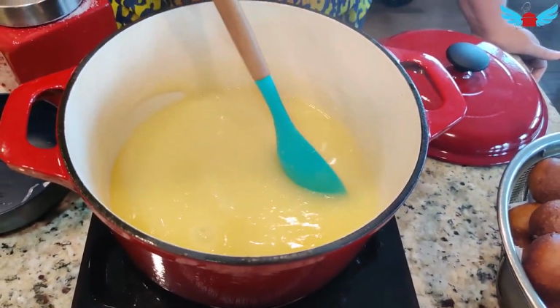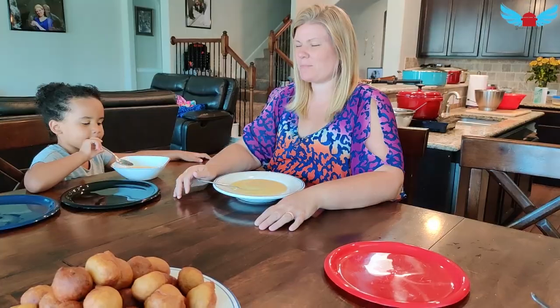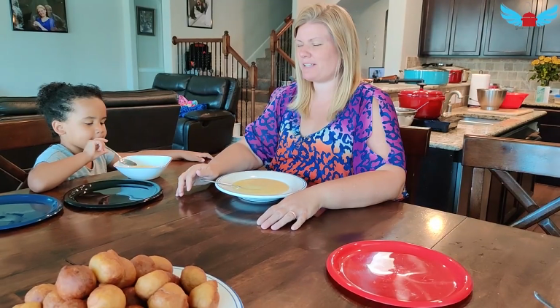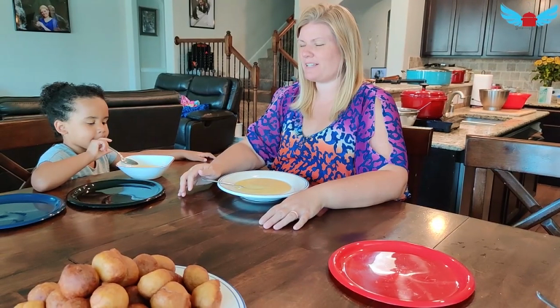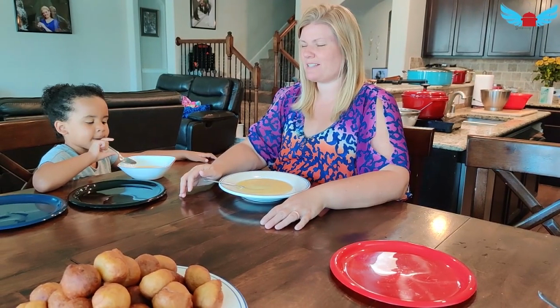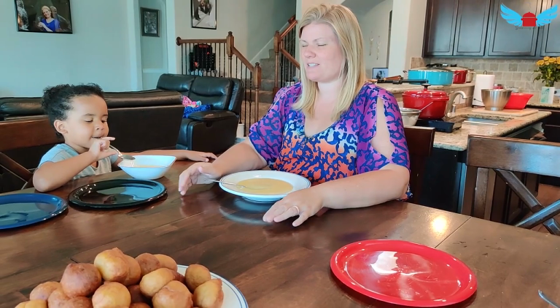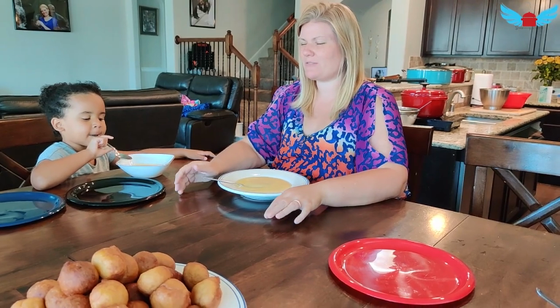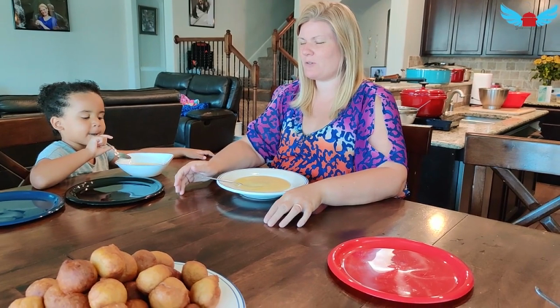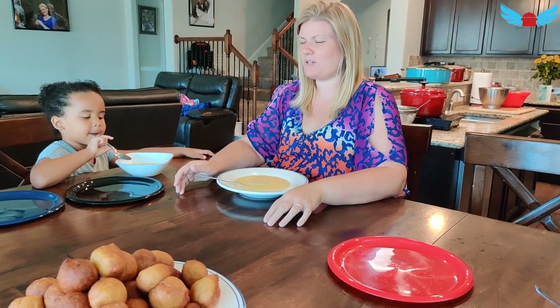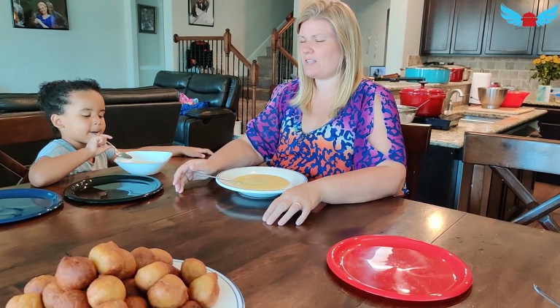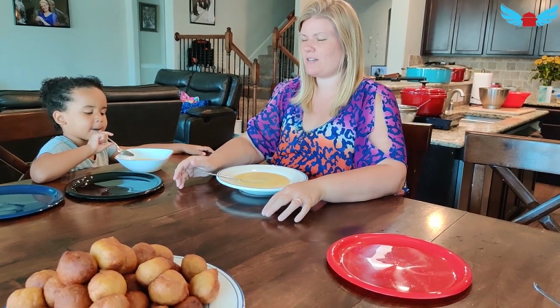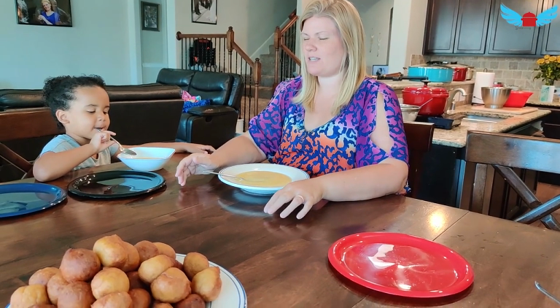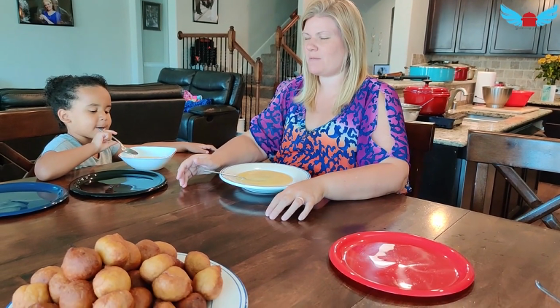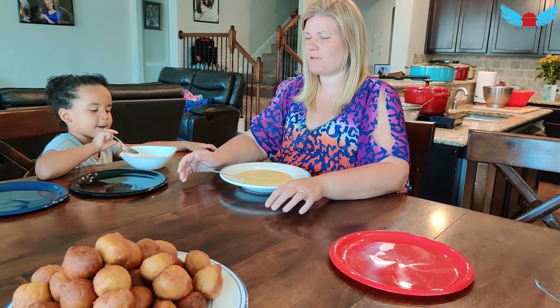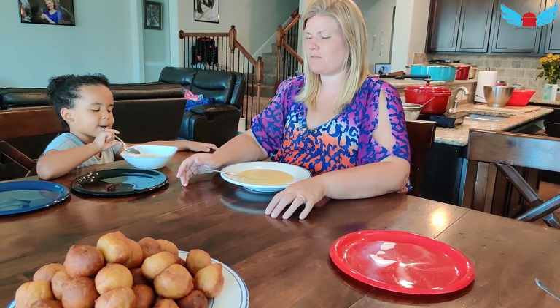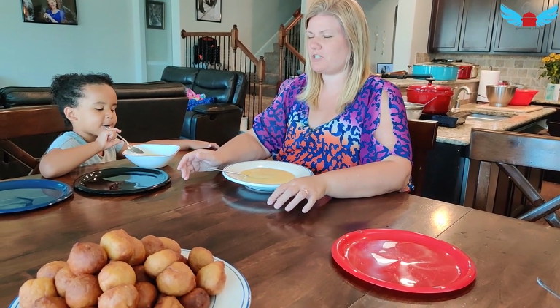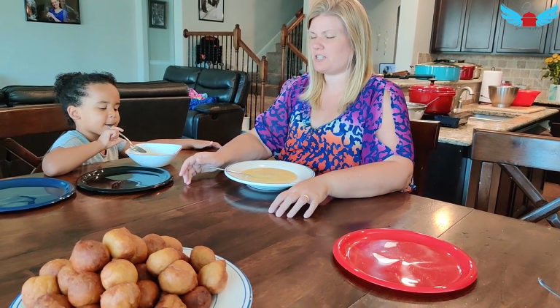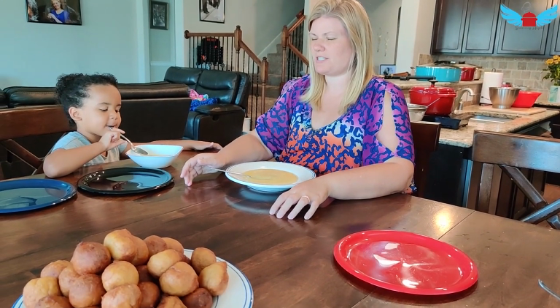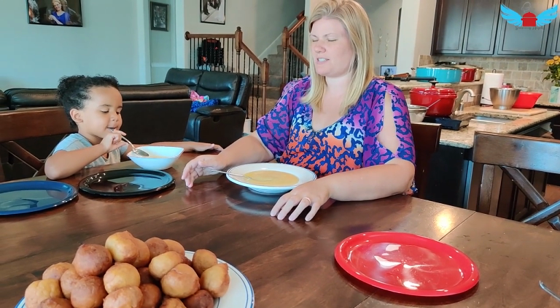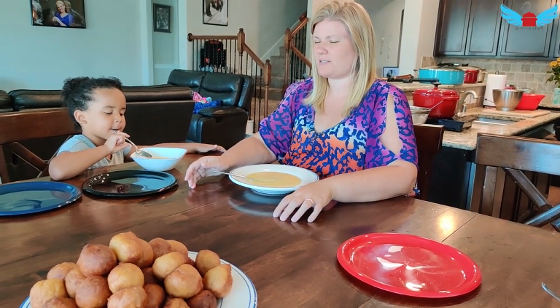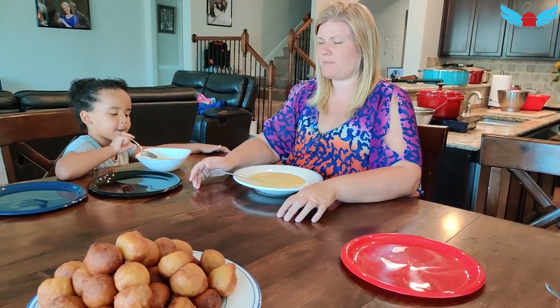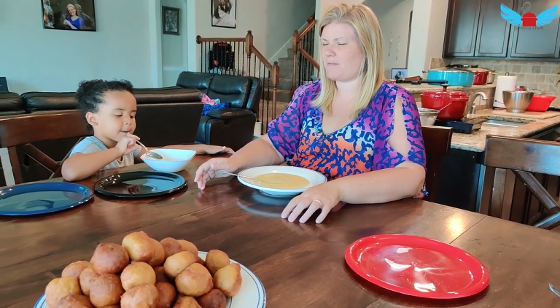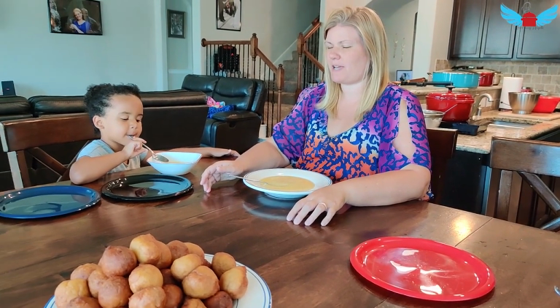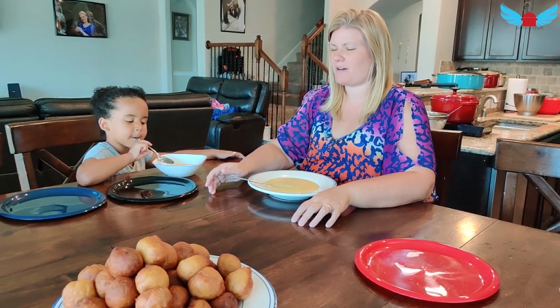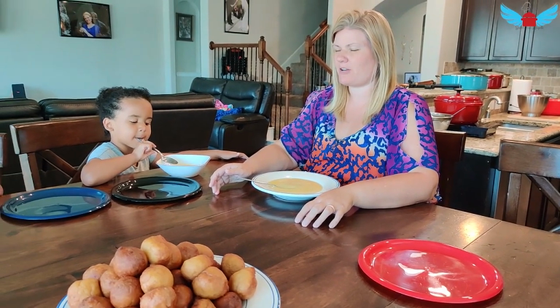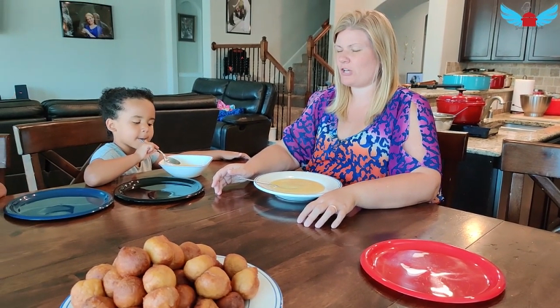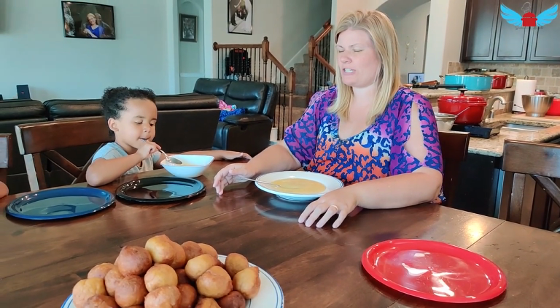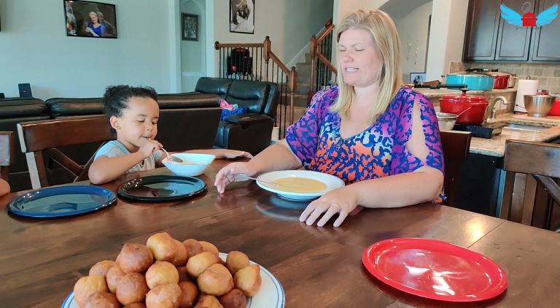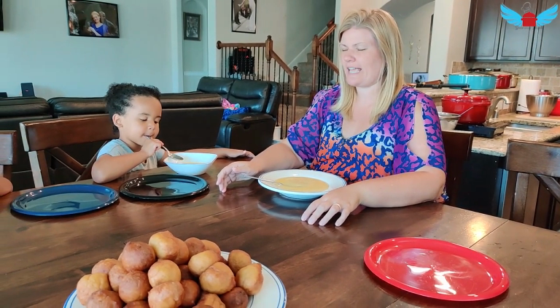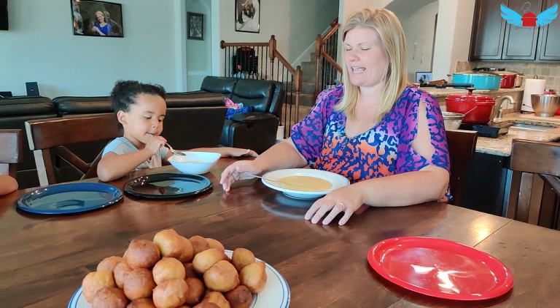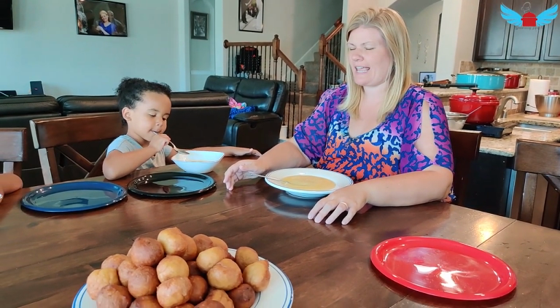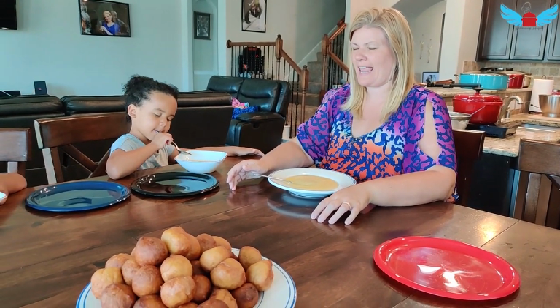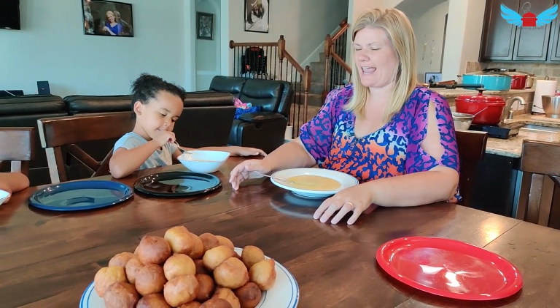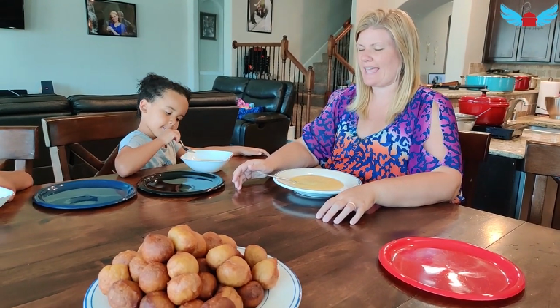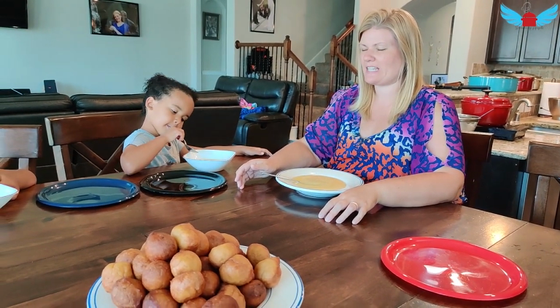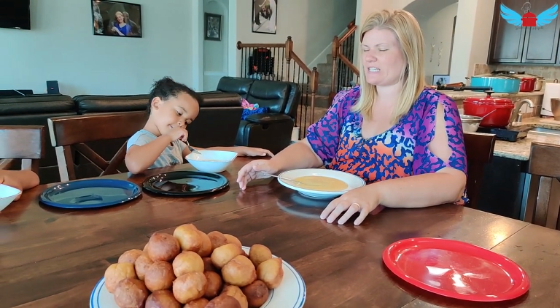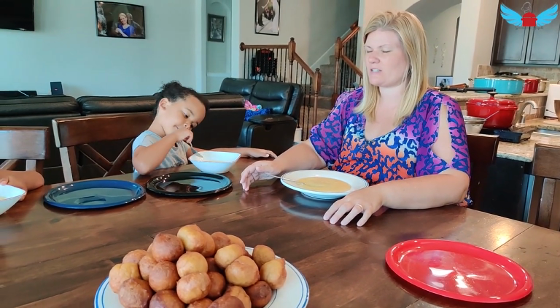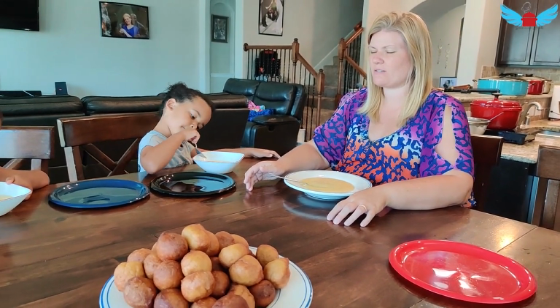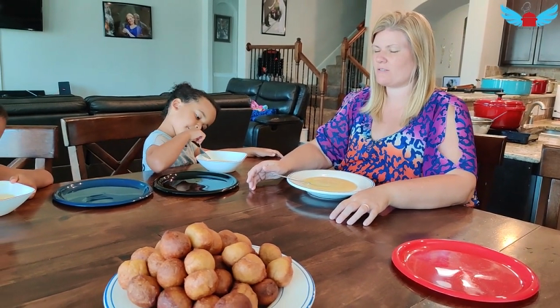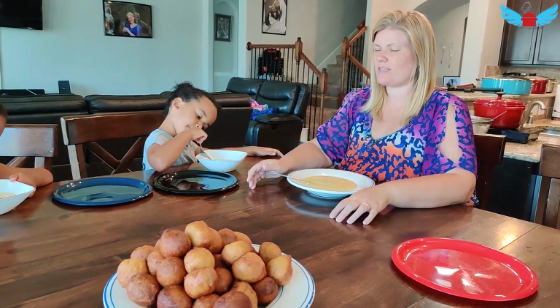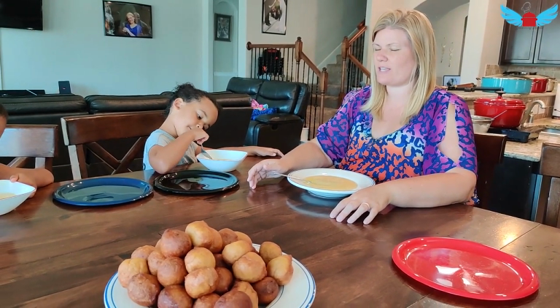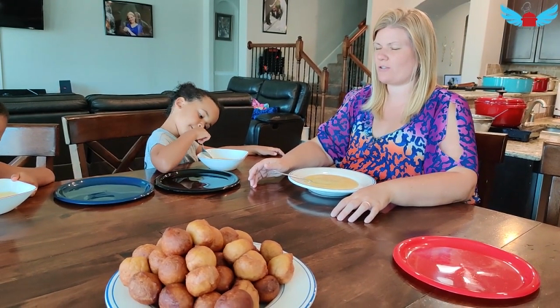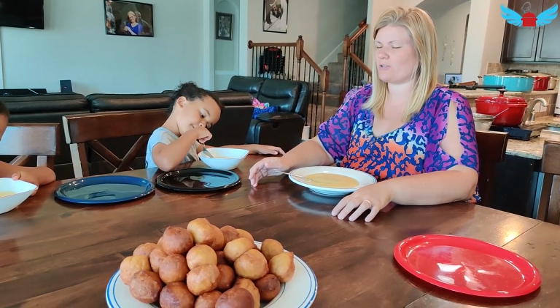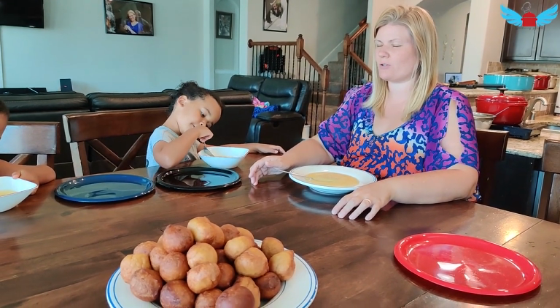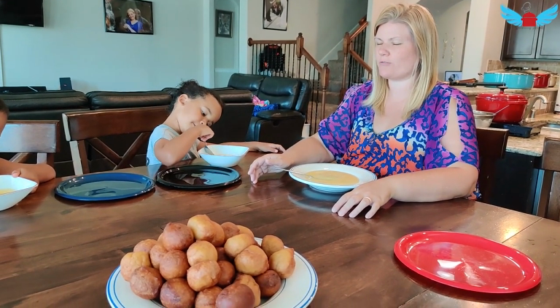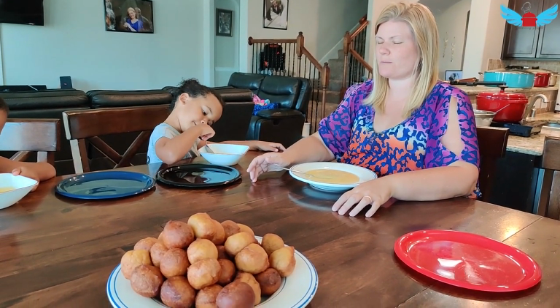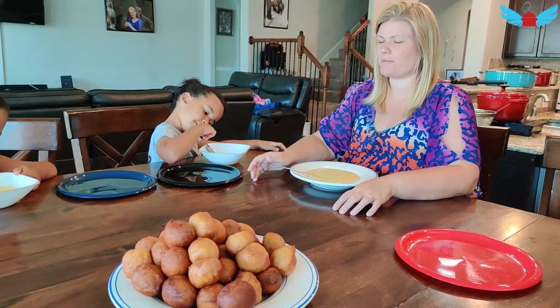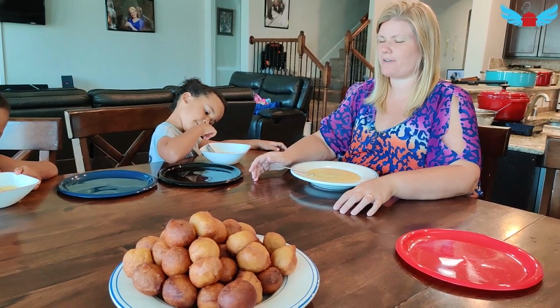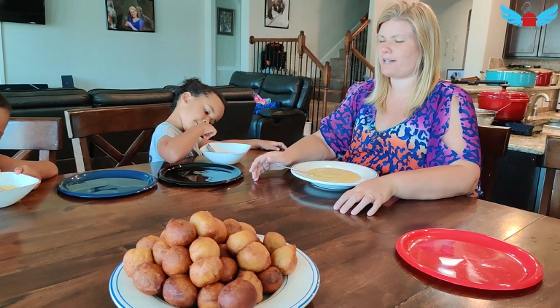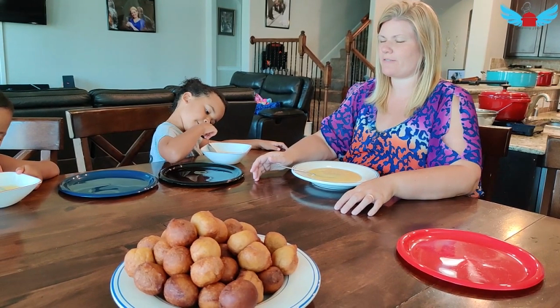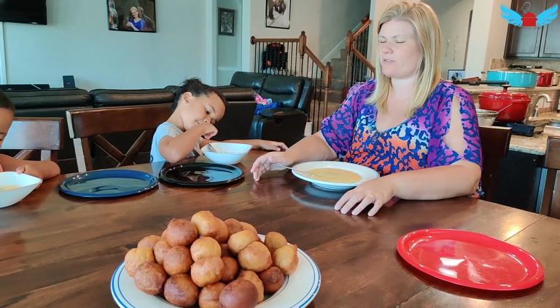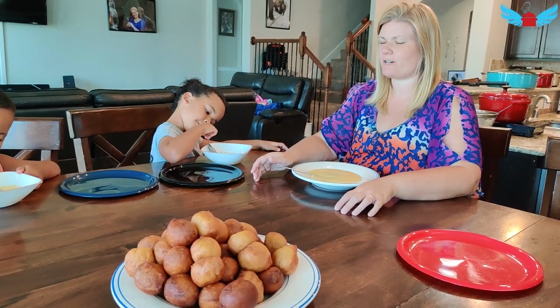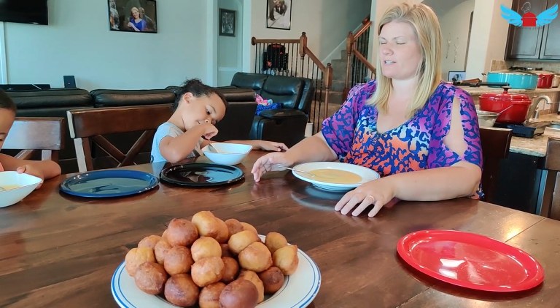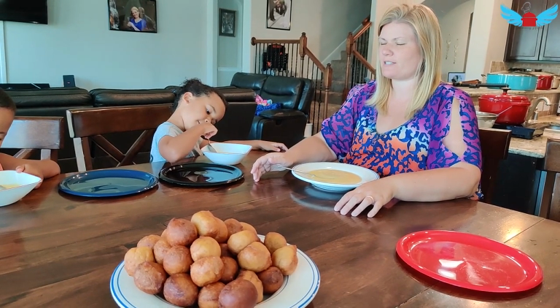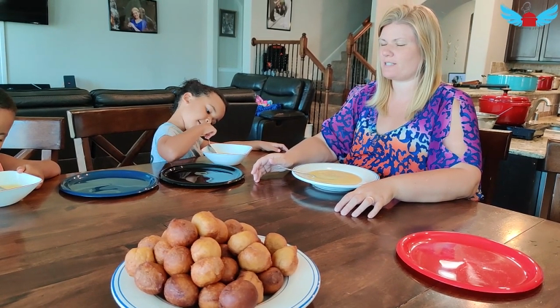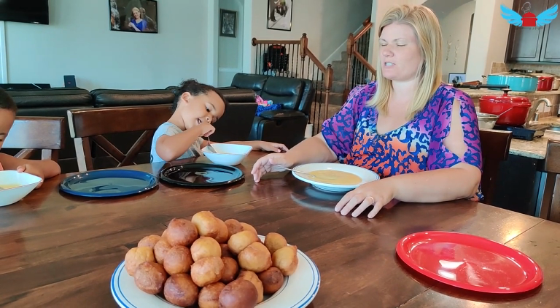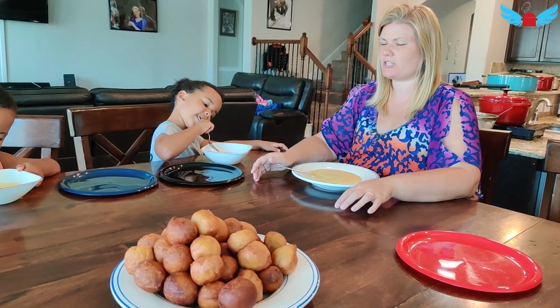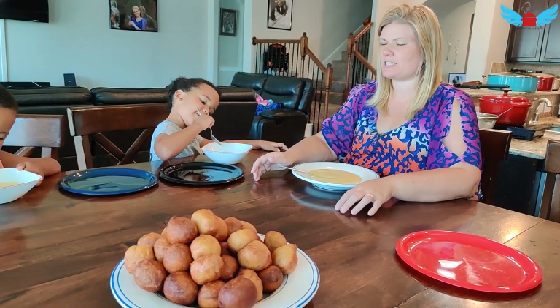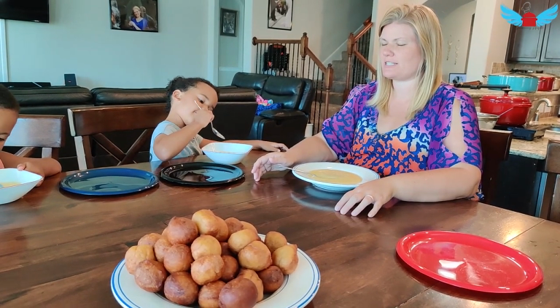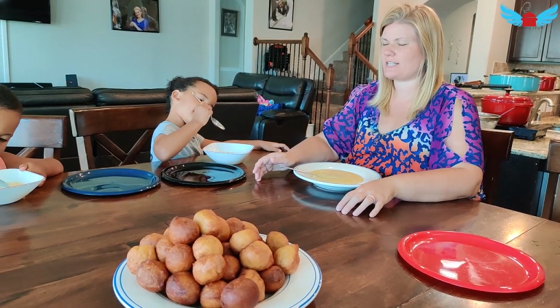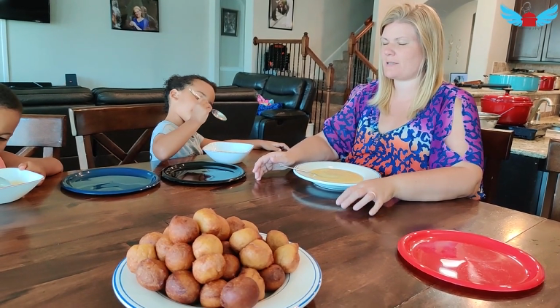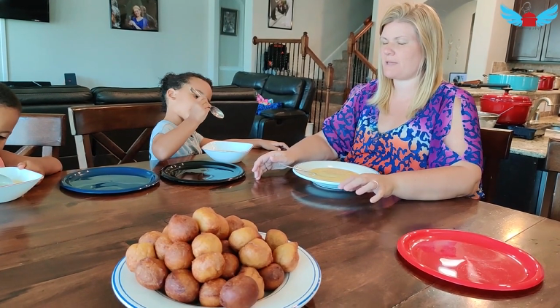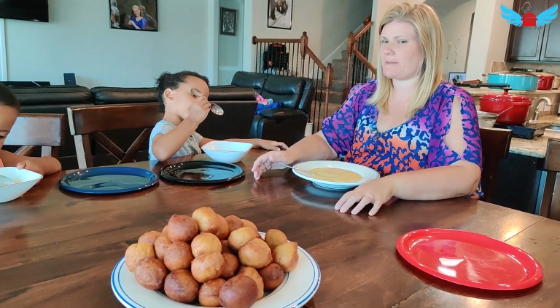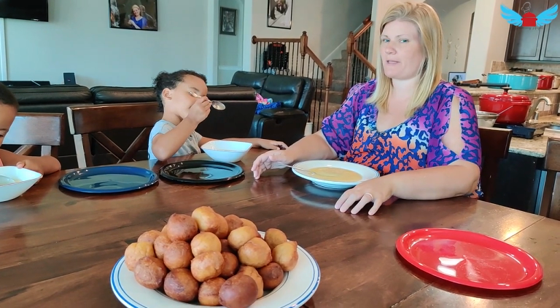God bless this food in the name of Jesus. May we have a good day and thank you Lord for providing for us. In Jesus name, Amen.